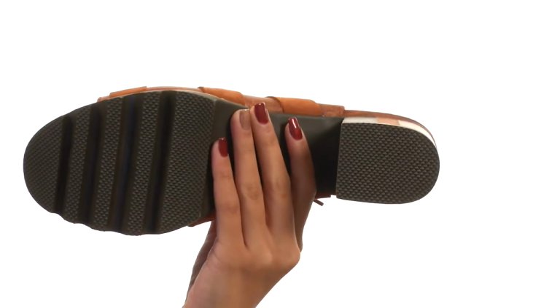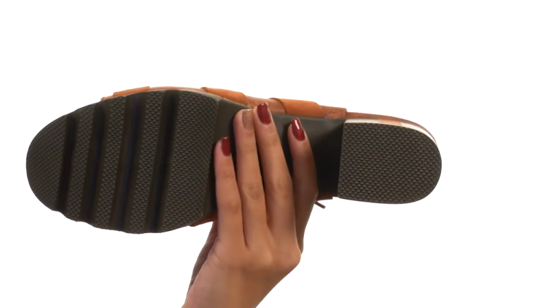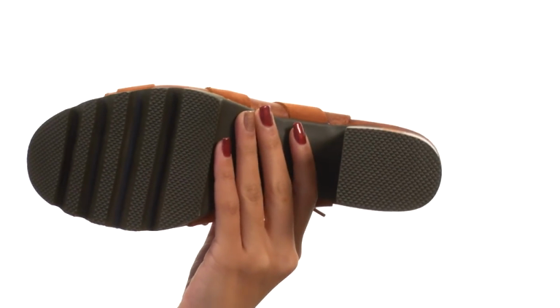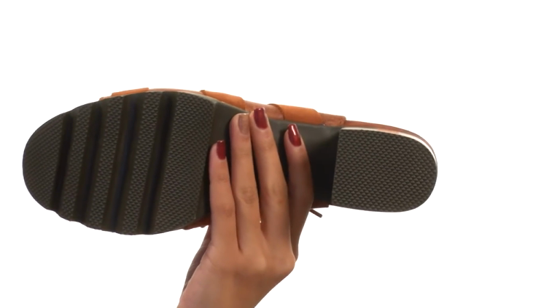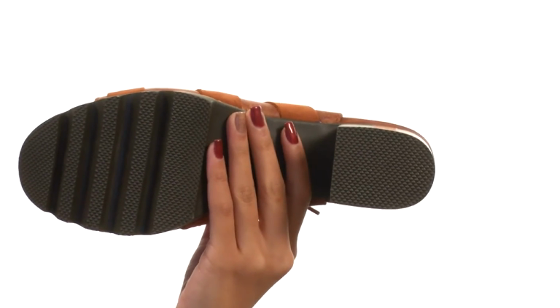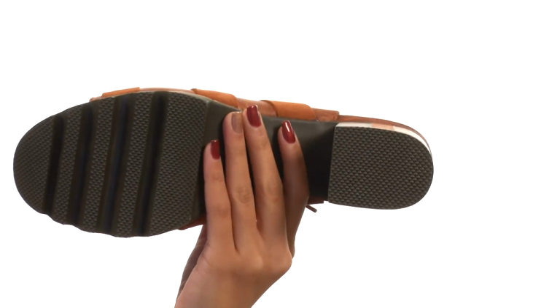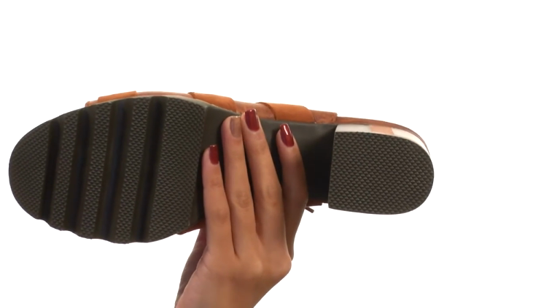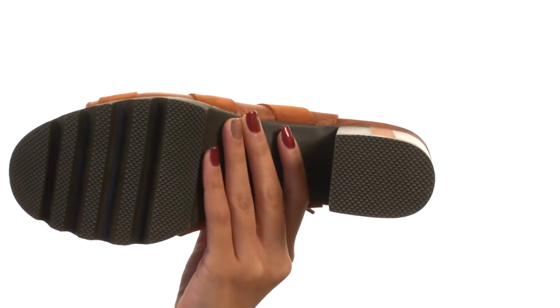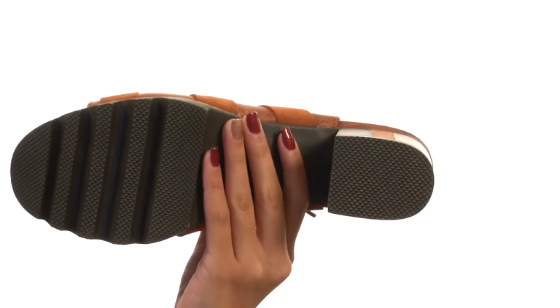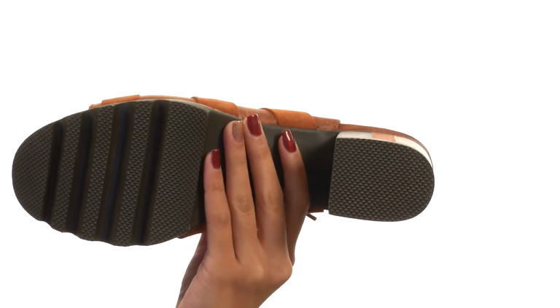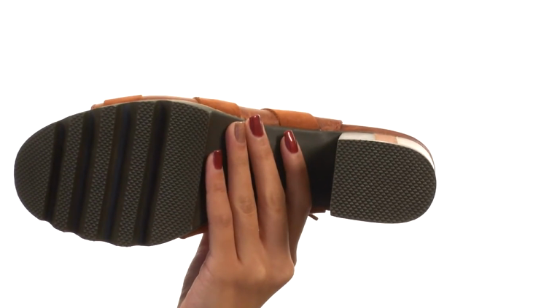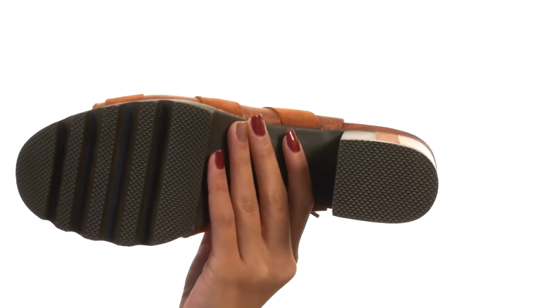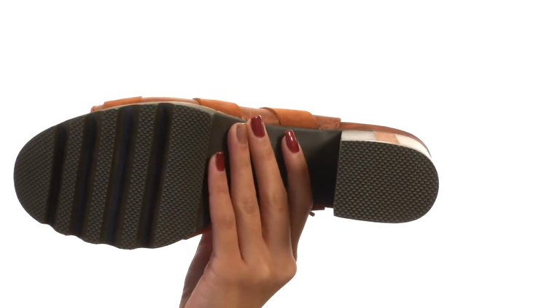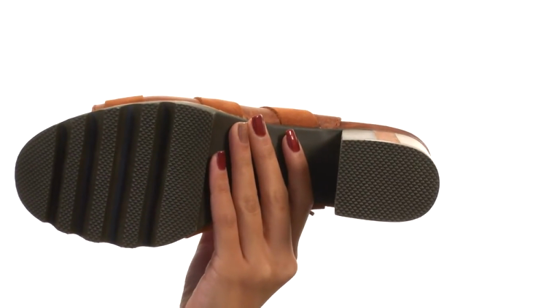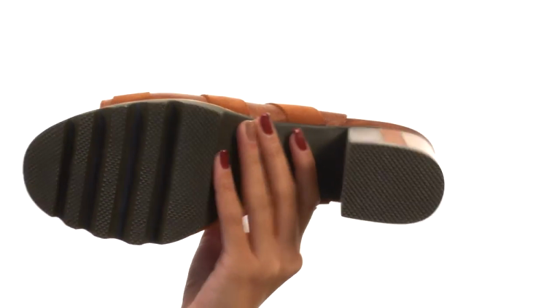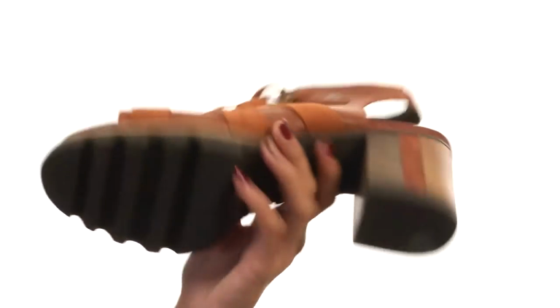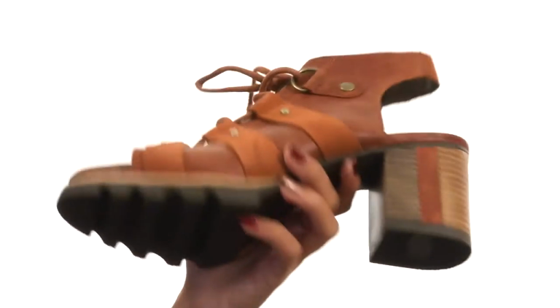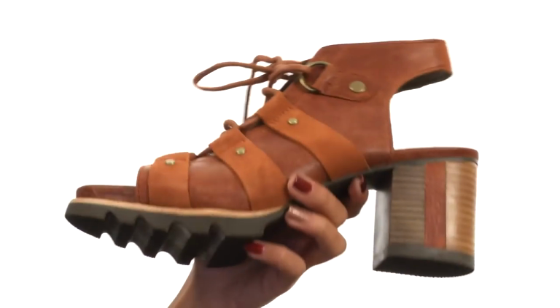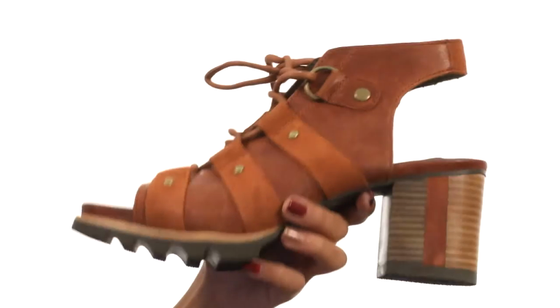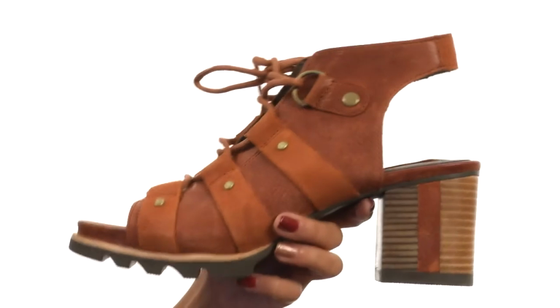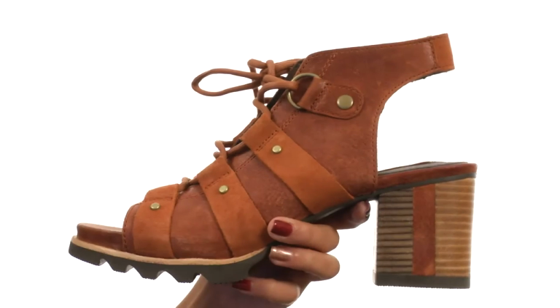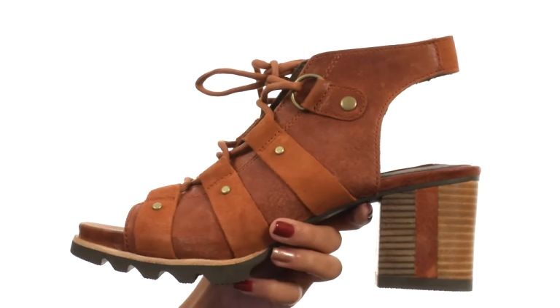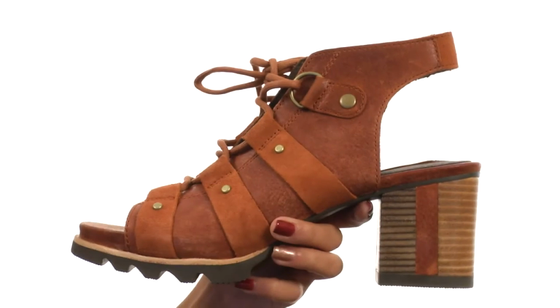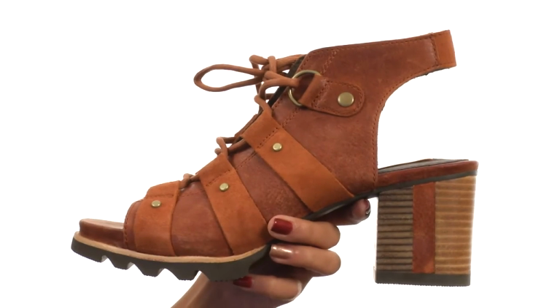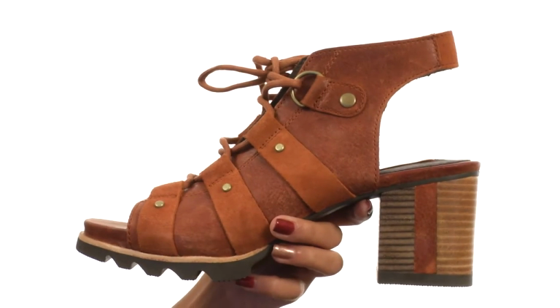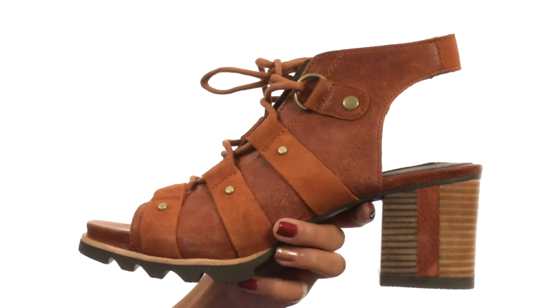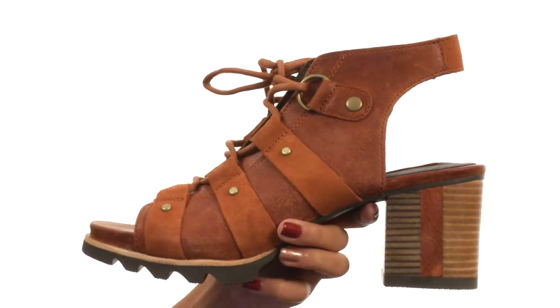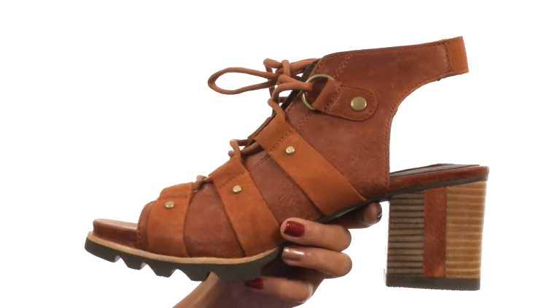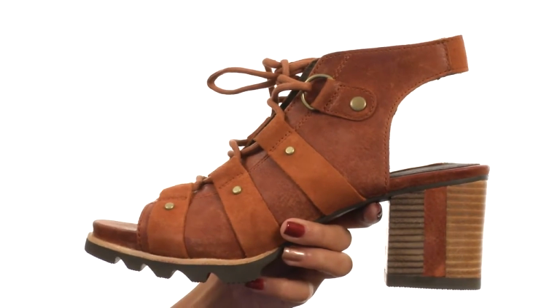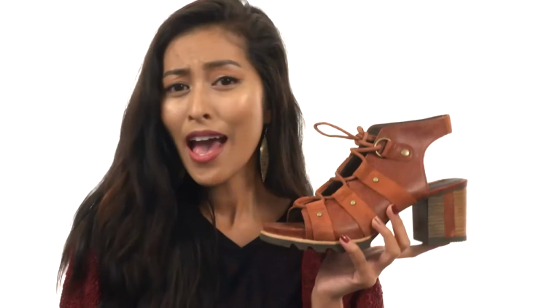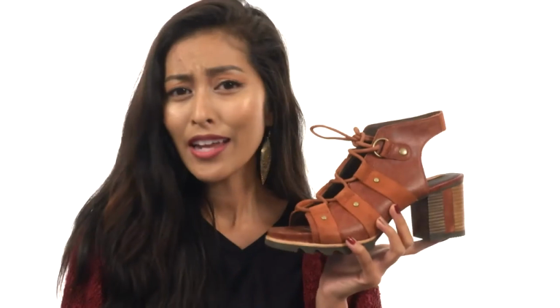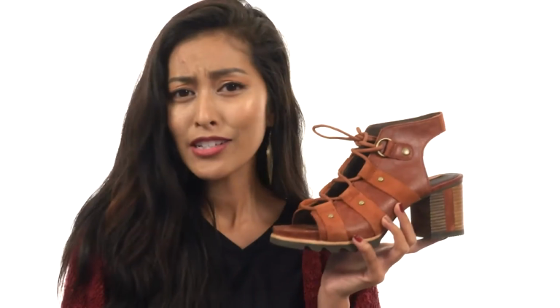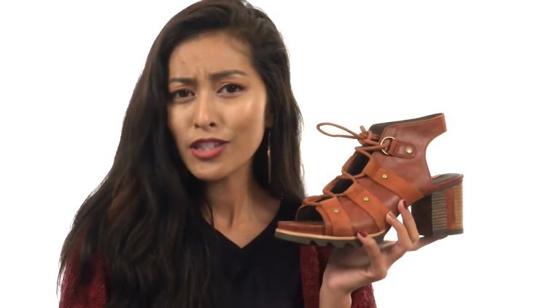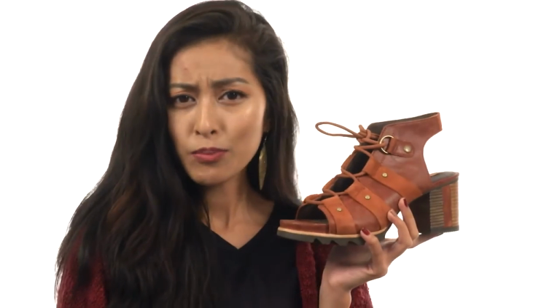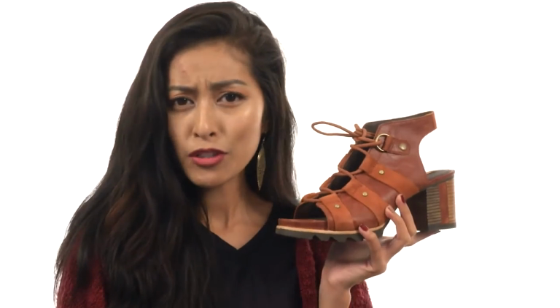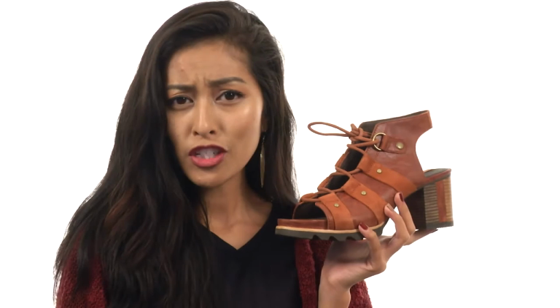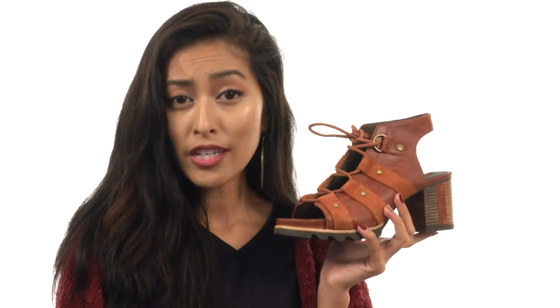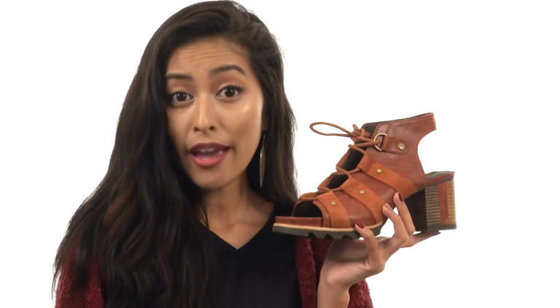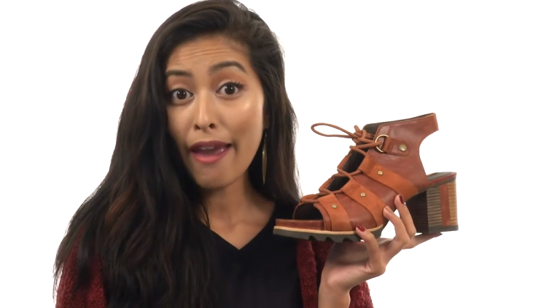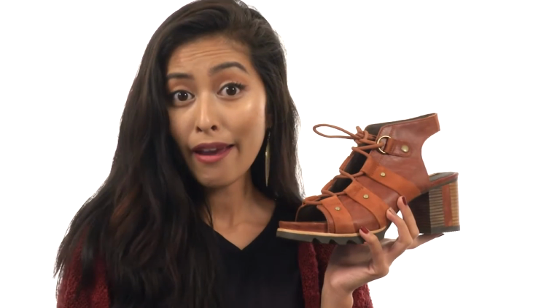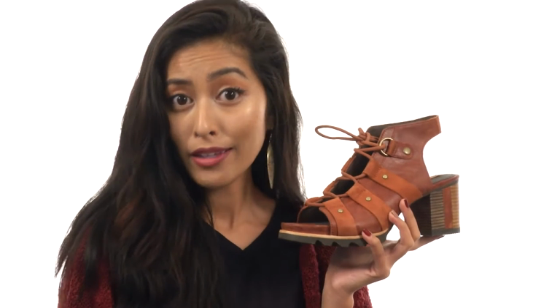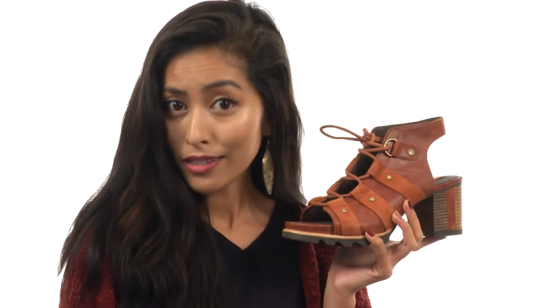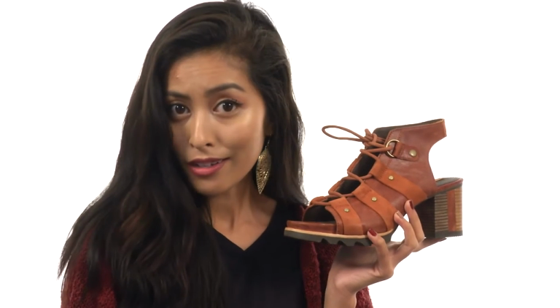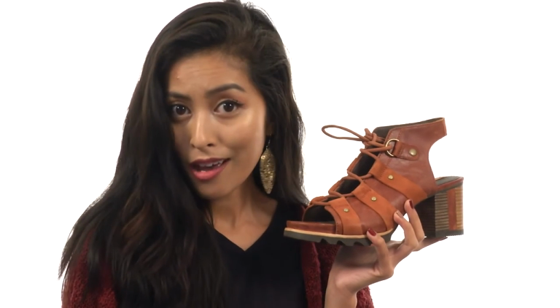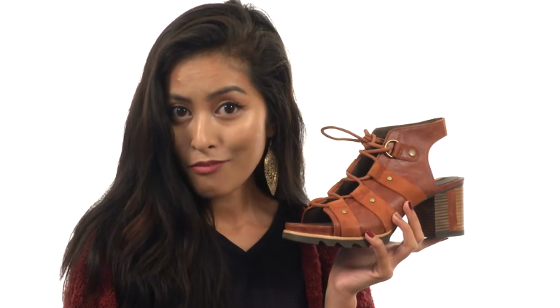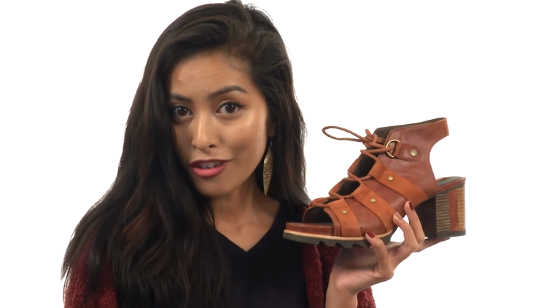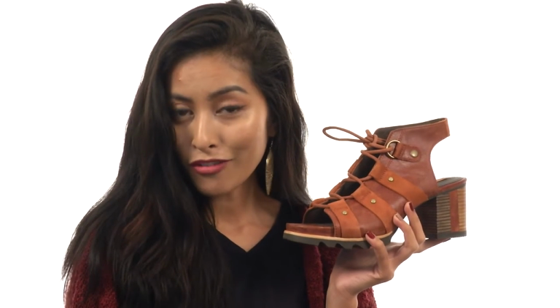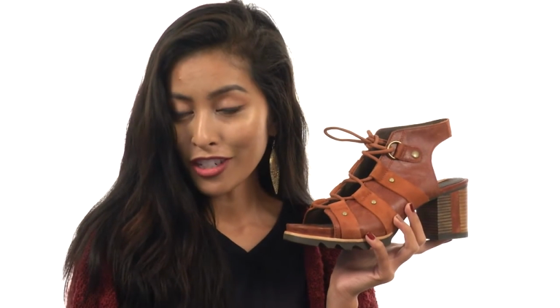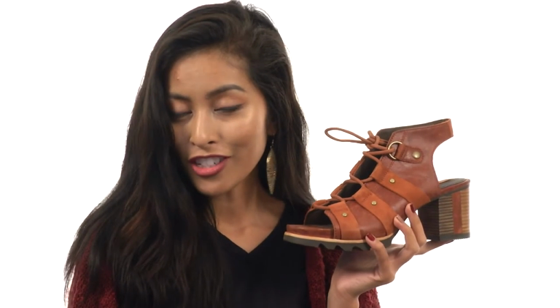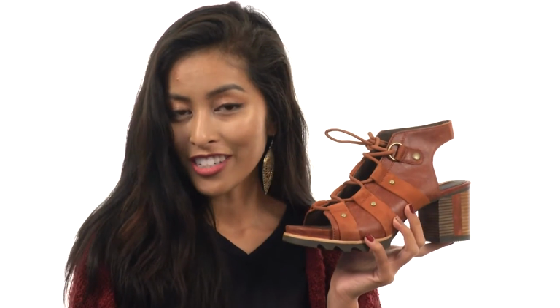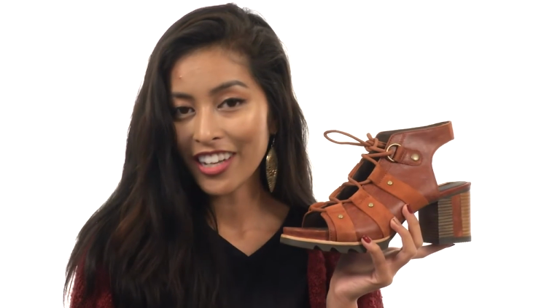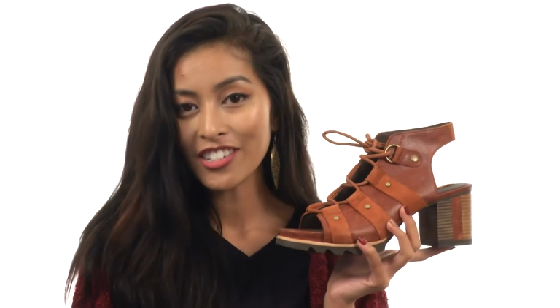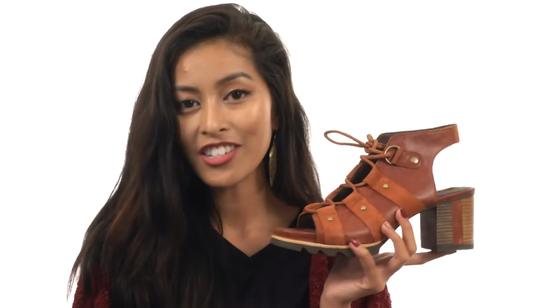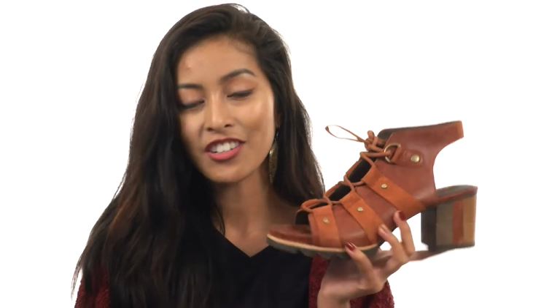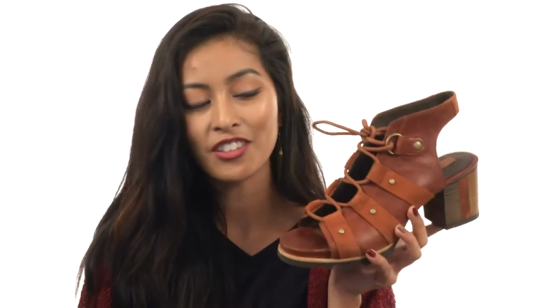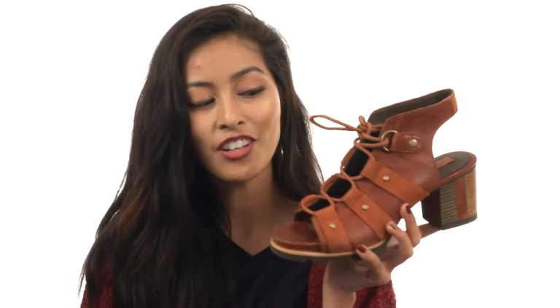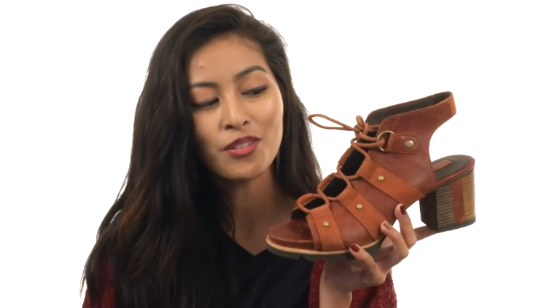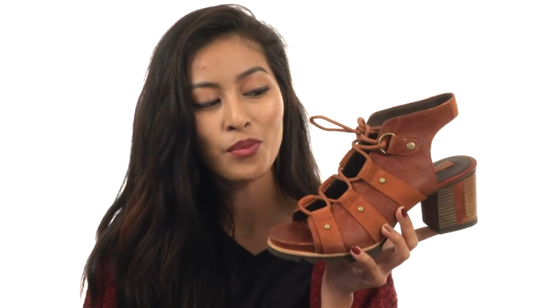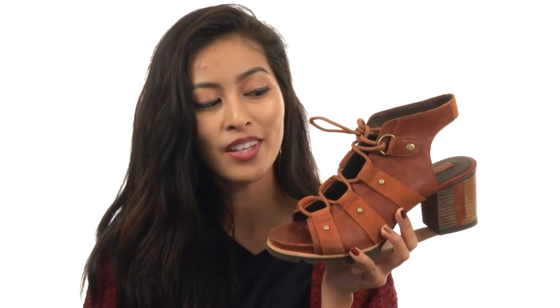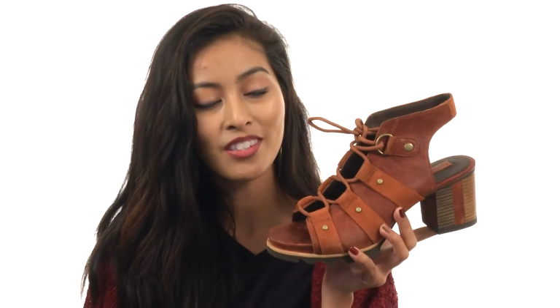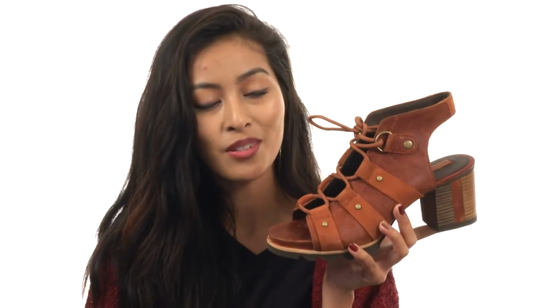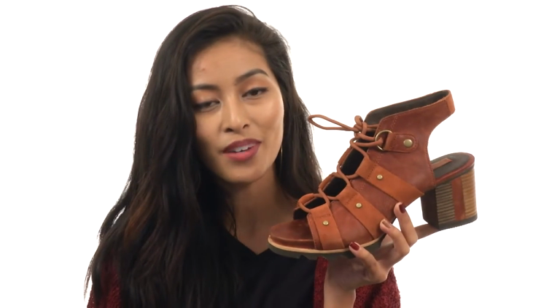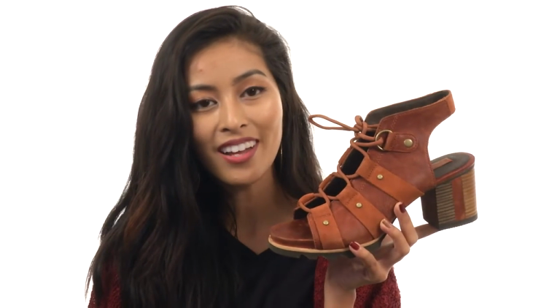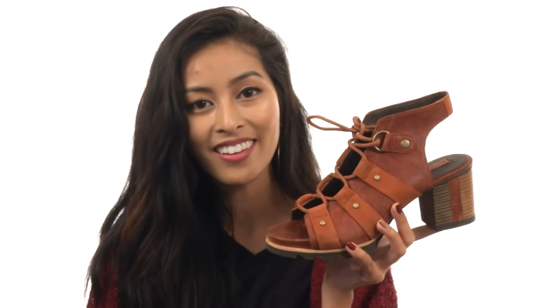Everything sits atop a durable rubber outsole. Add a super chic and comfy finishing touch to your look with Sorrel.